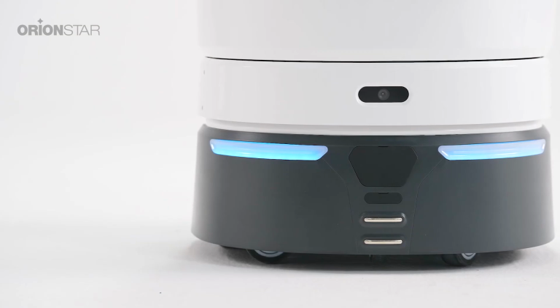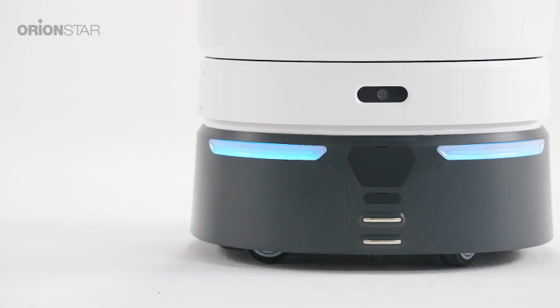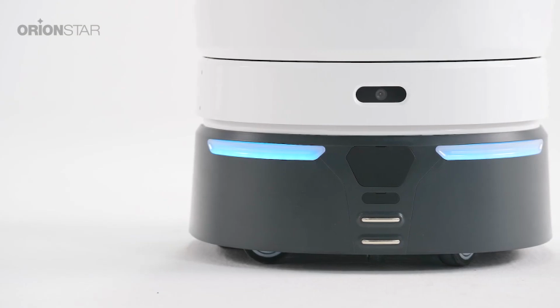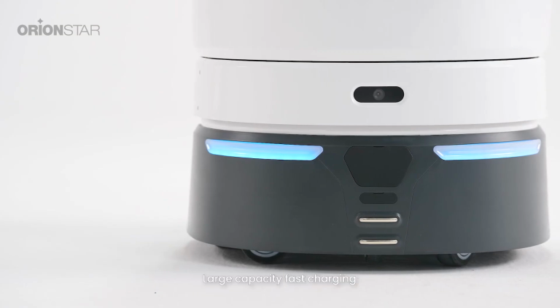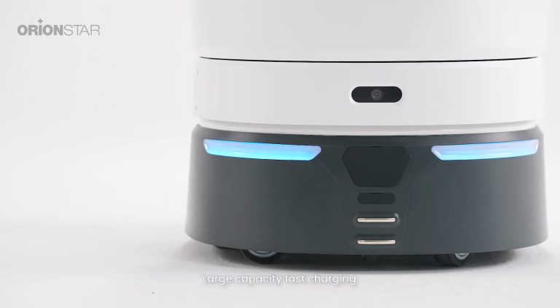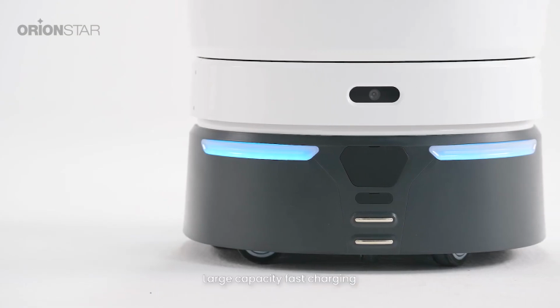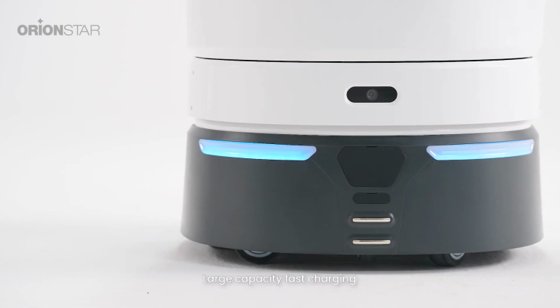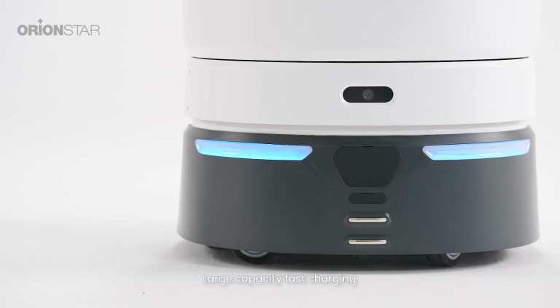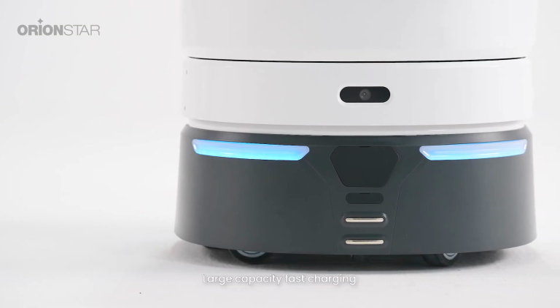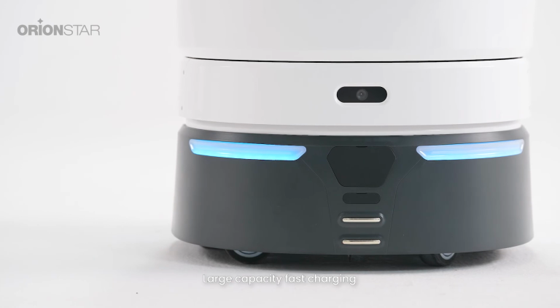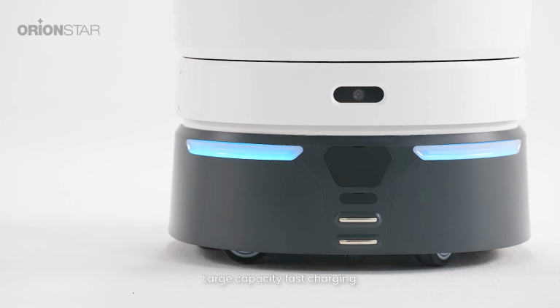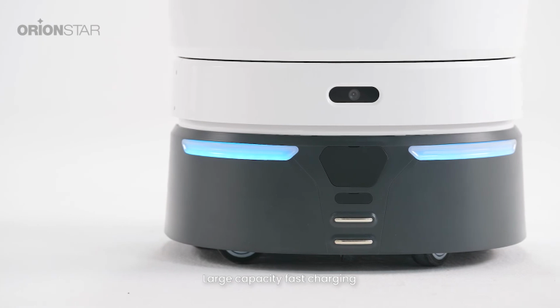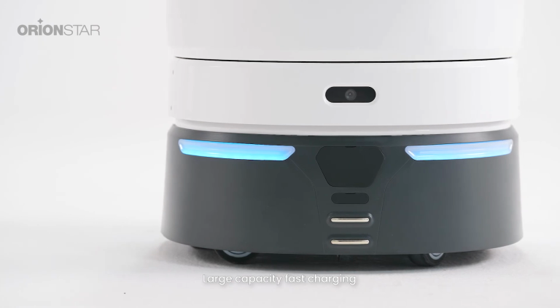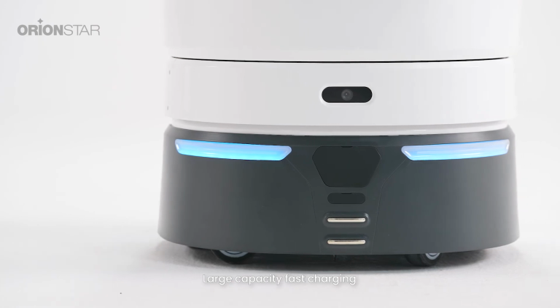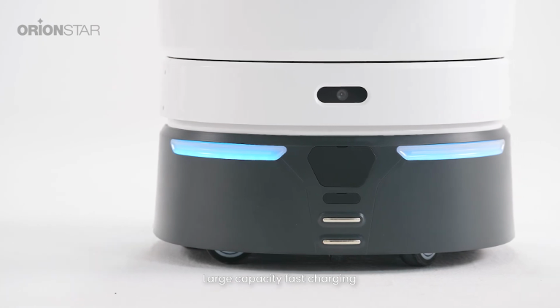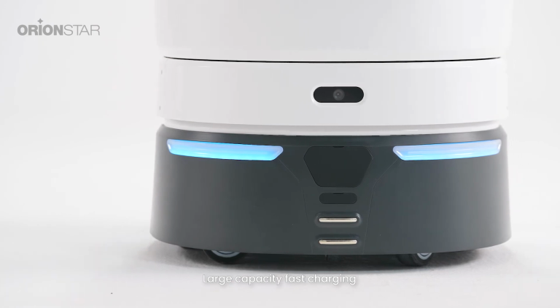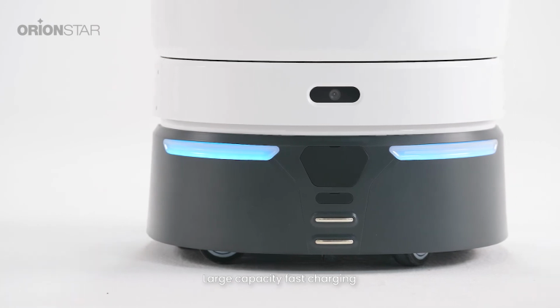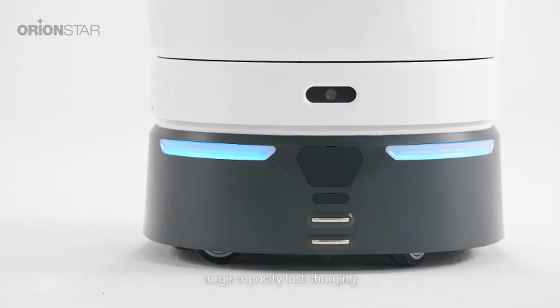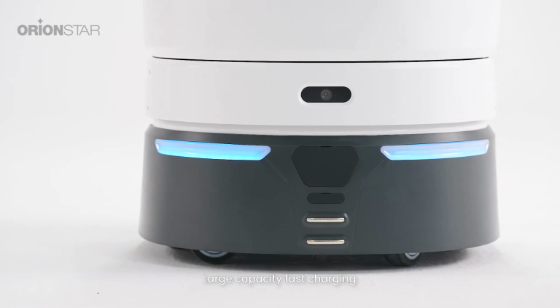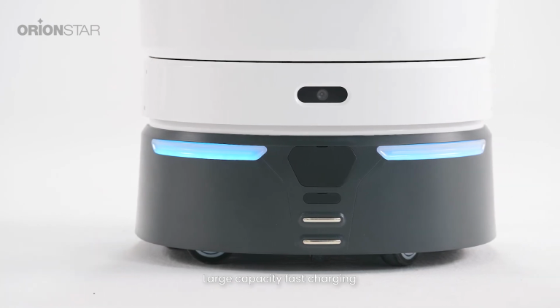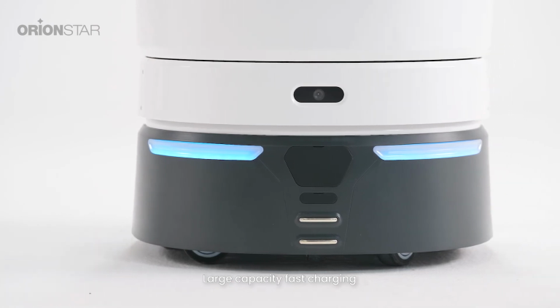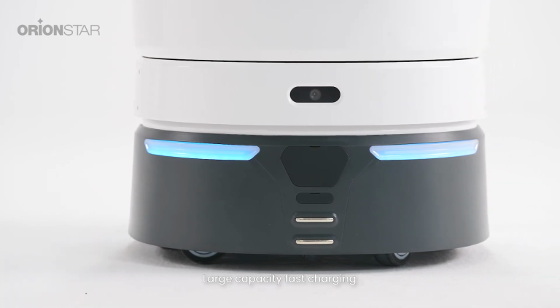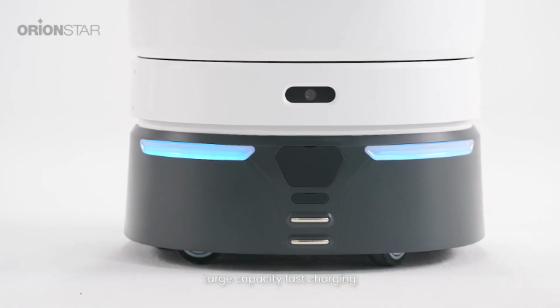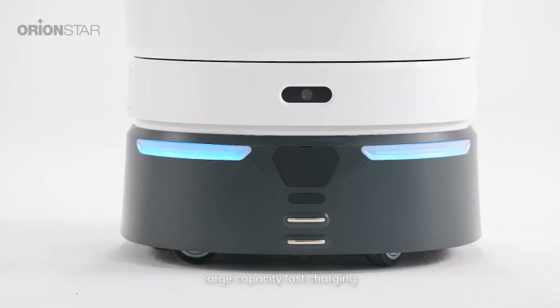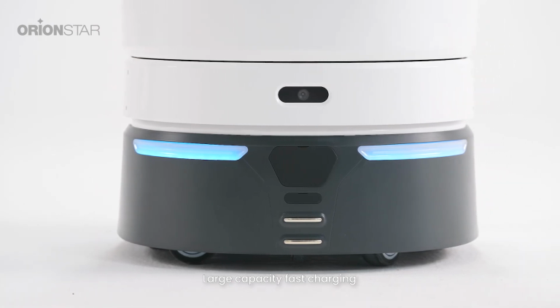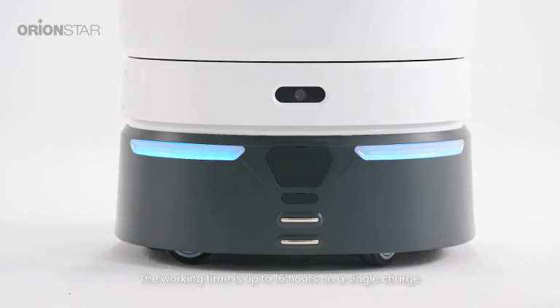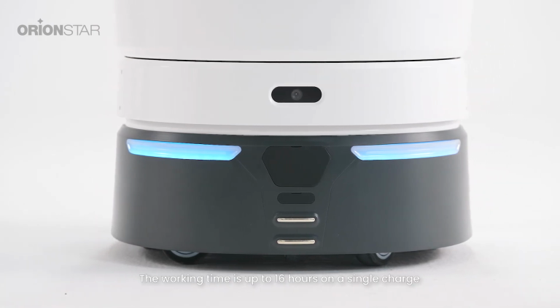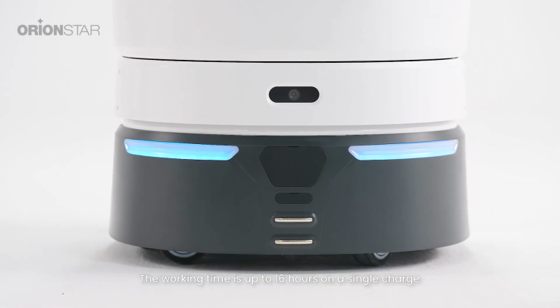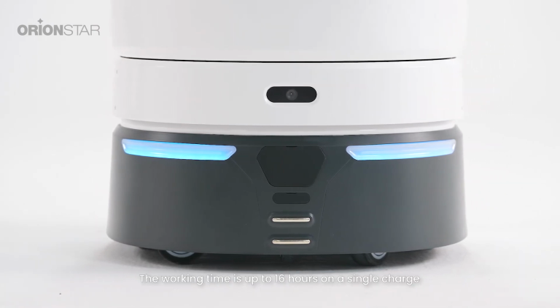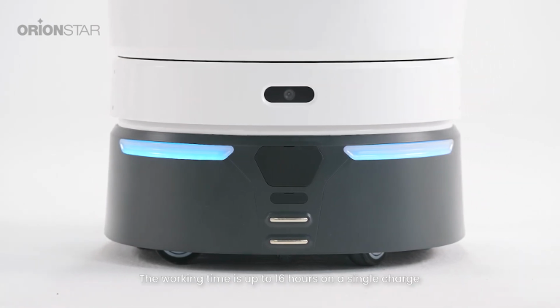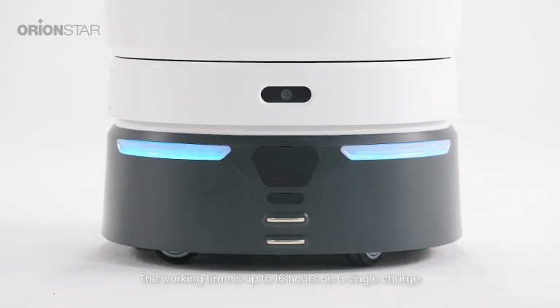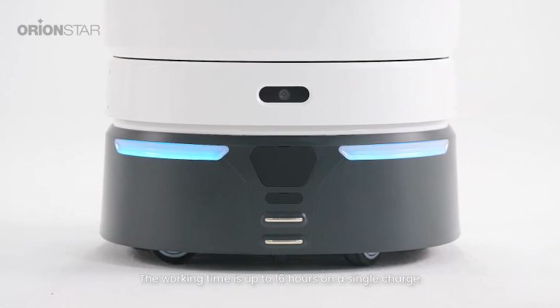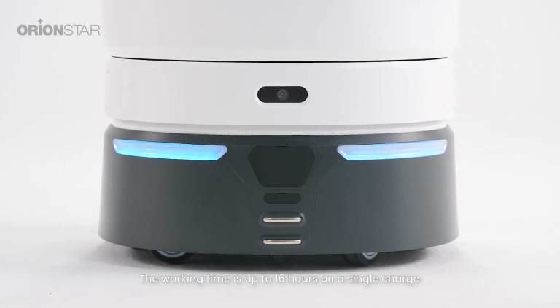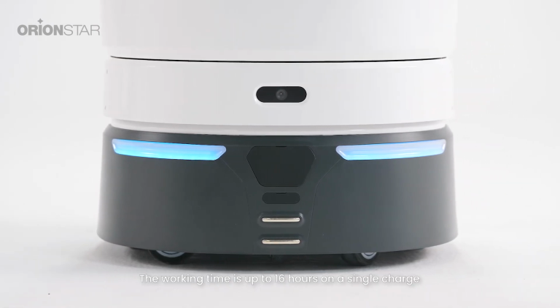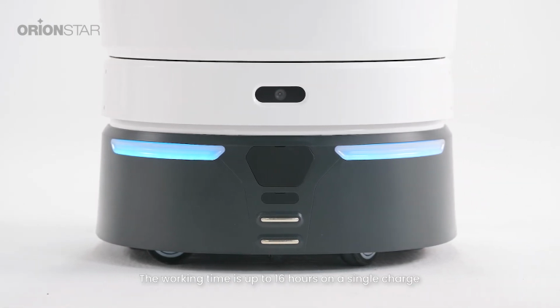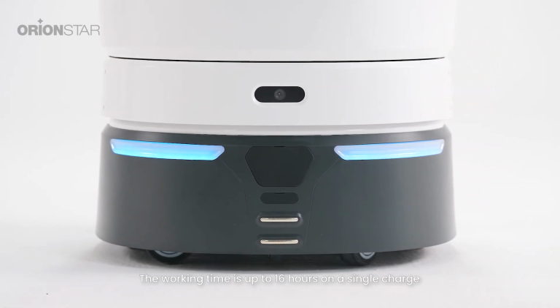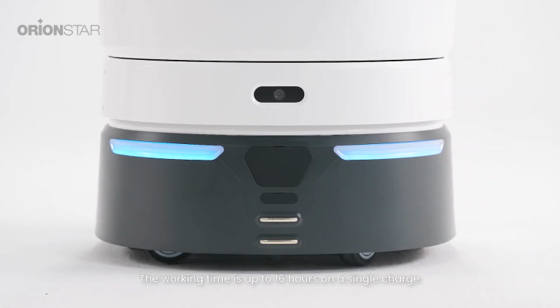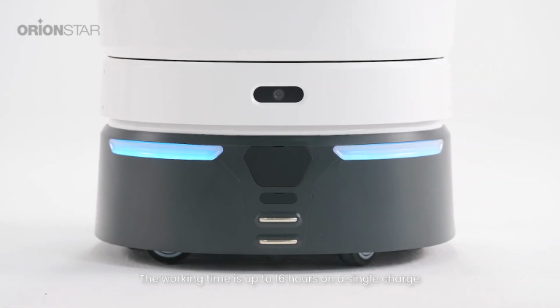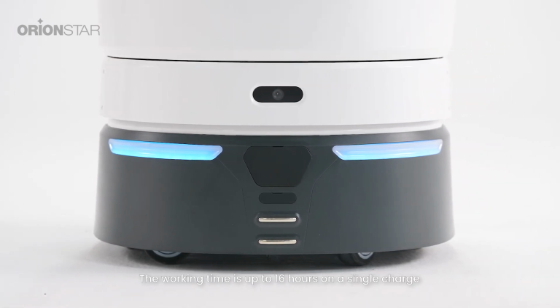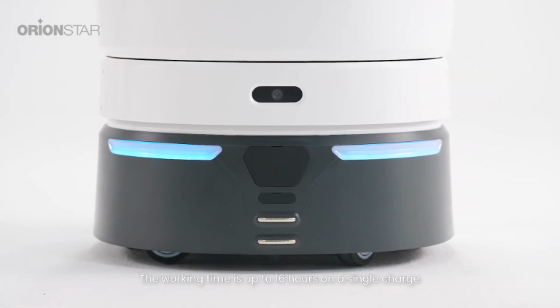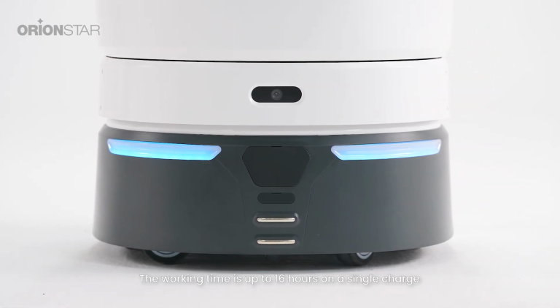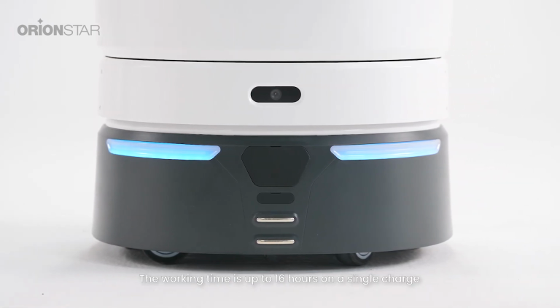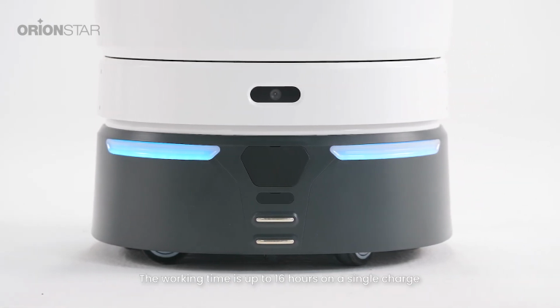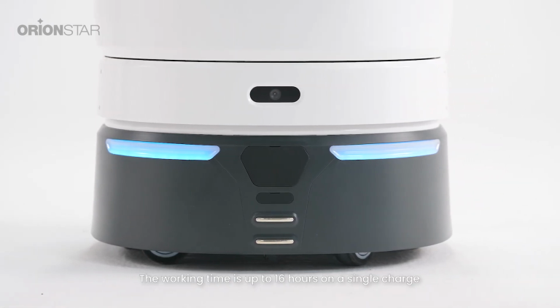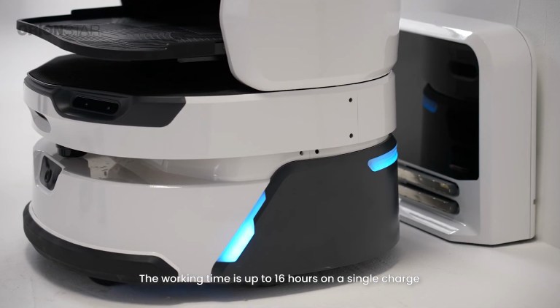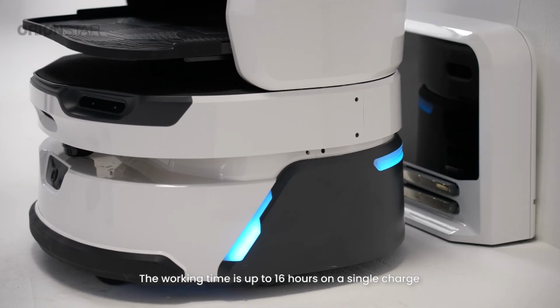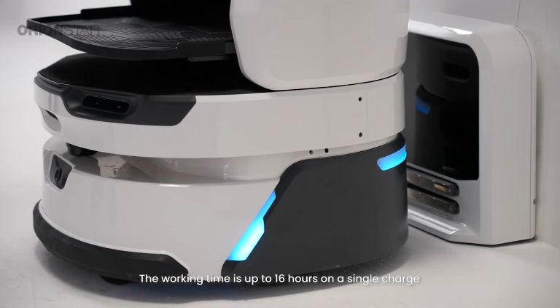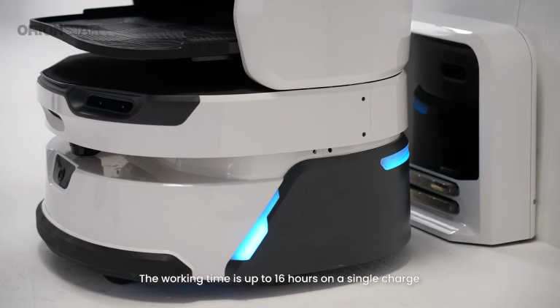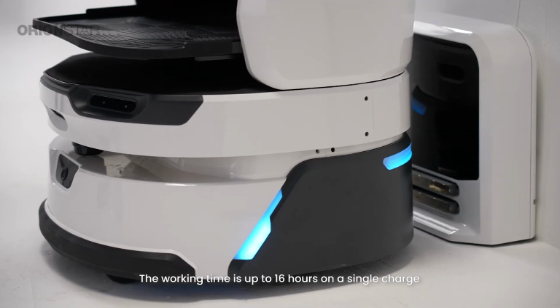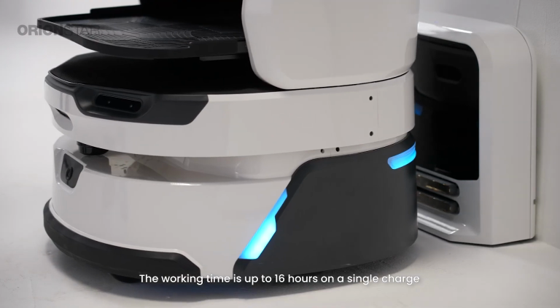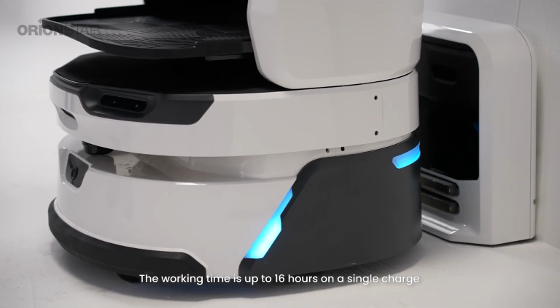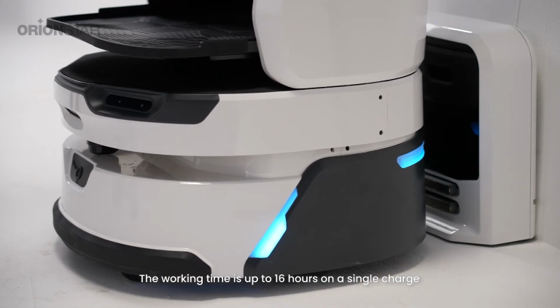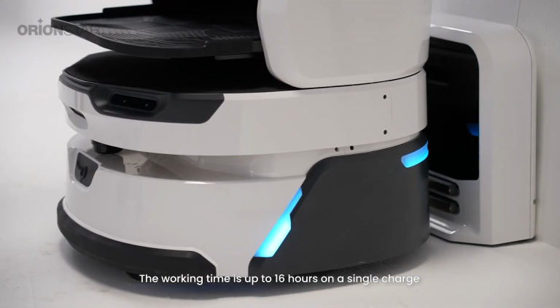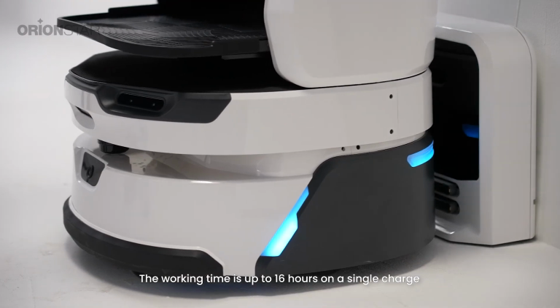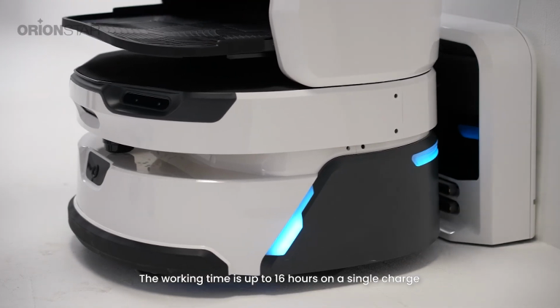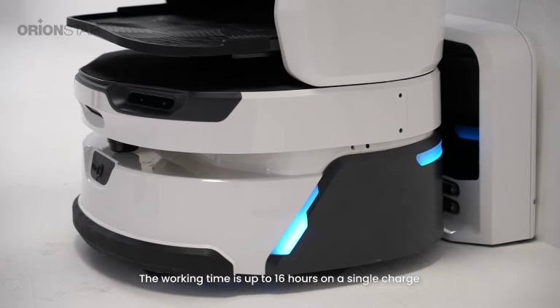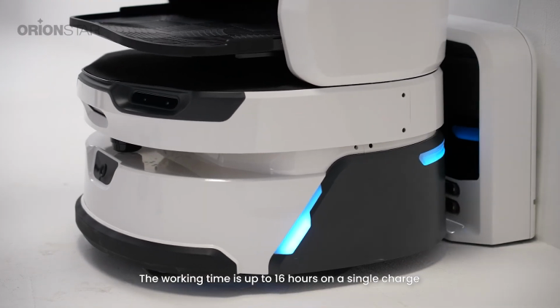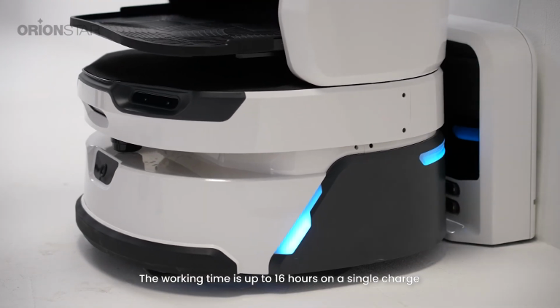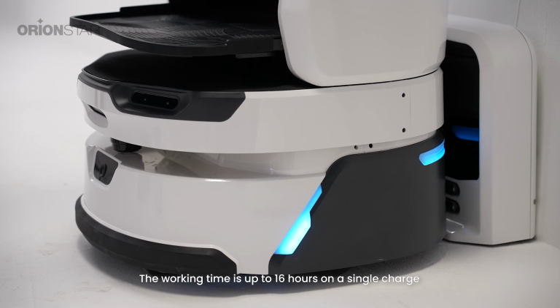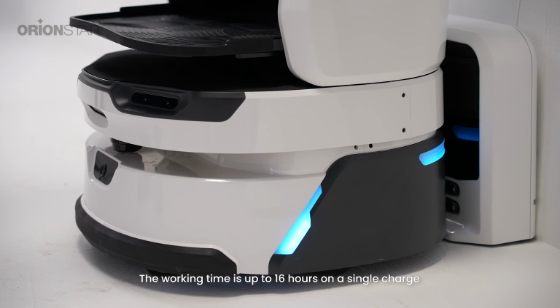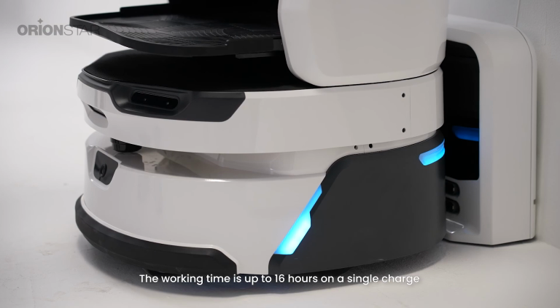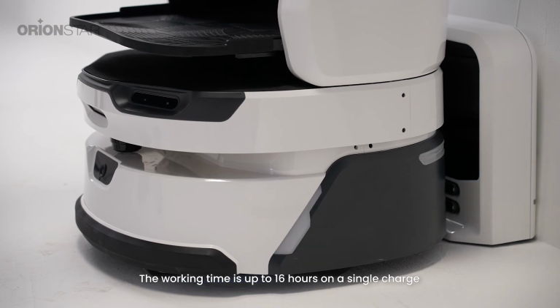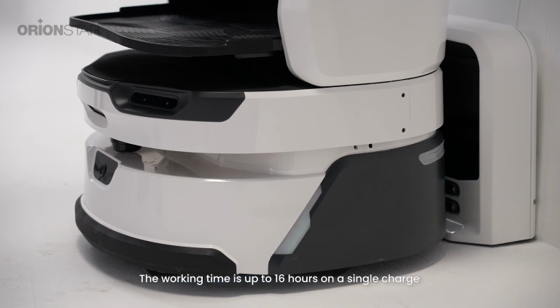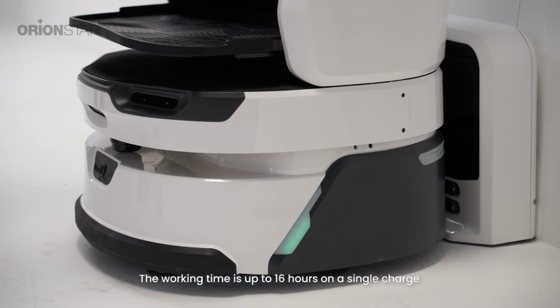Large capacity and fast charging — the working time is up to 16 hours on a single charge.